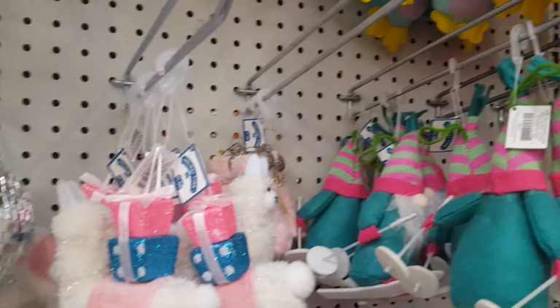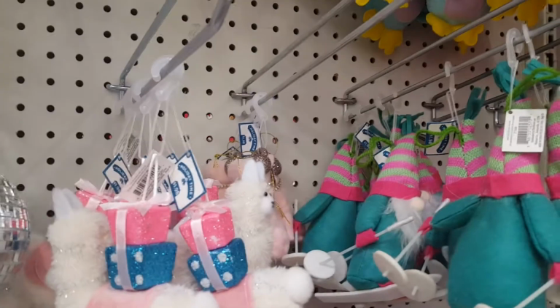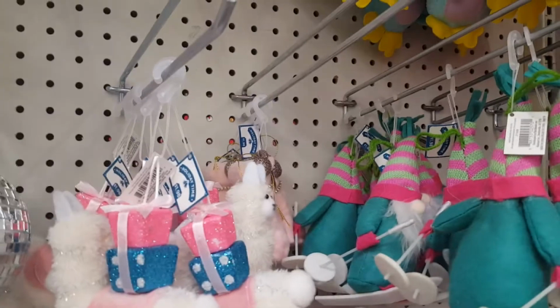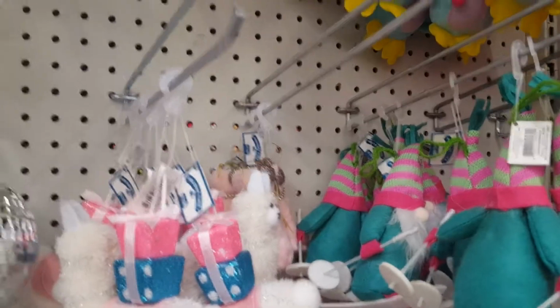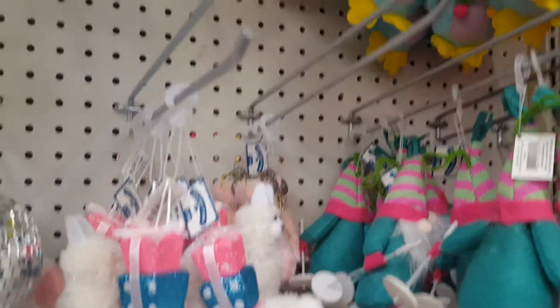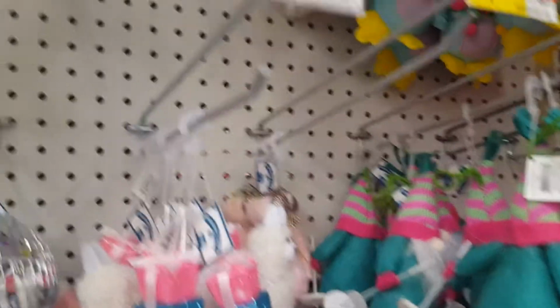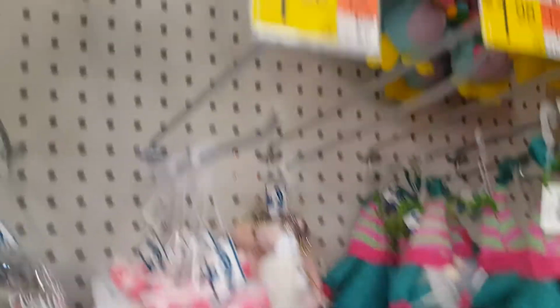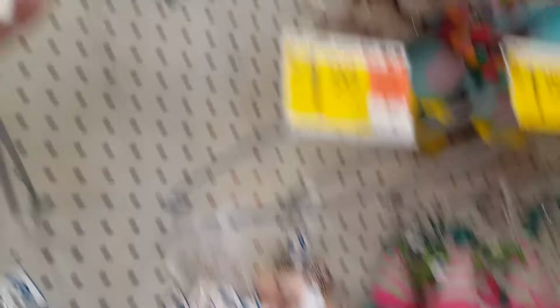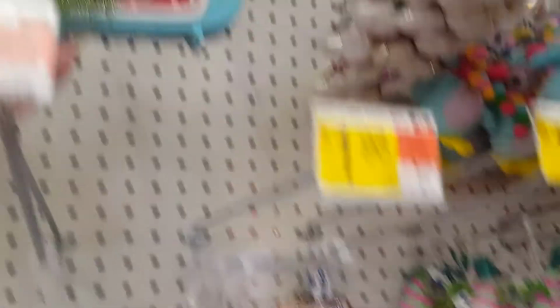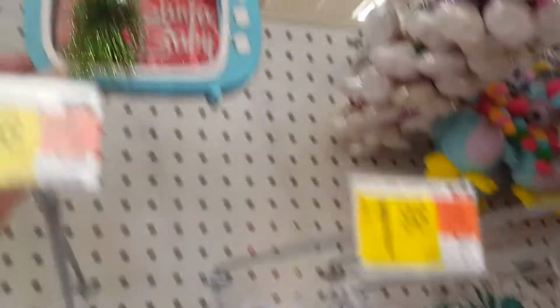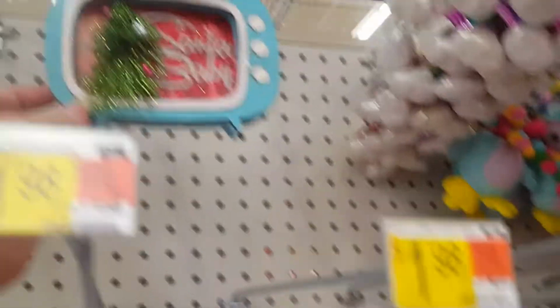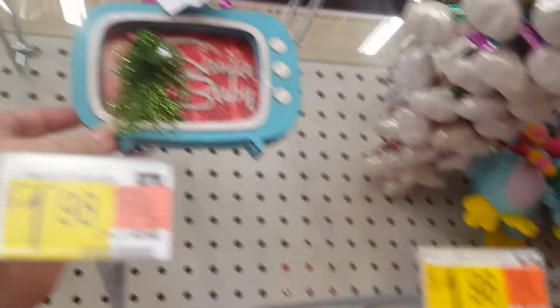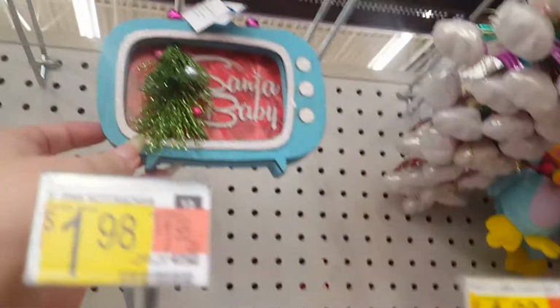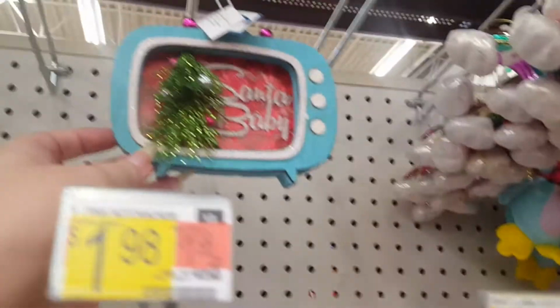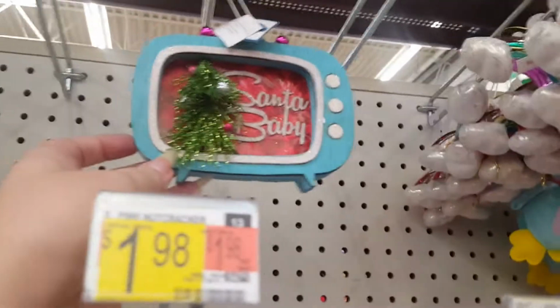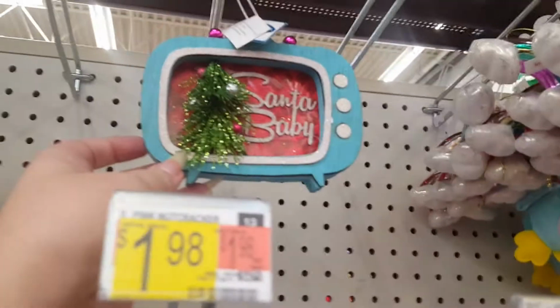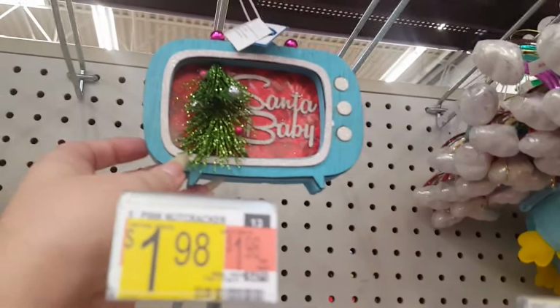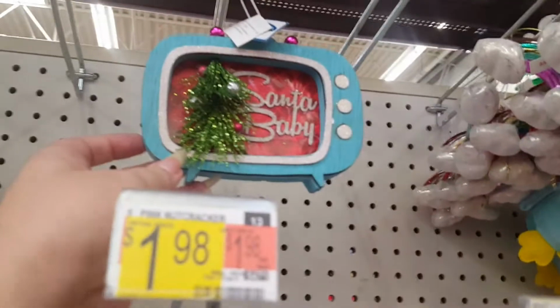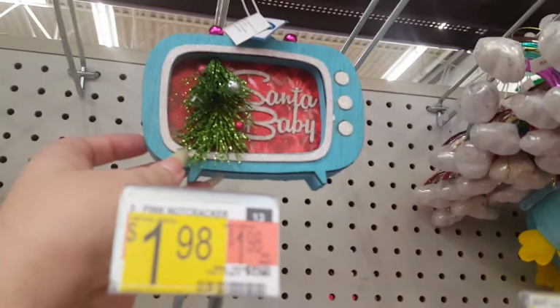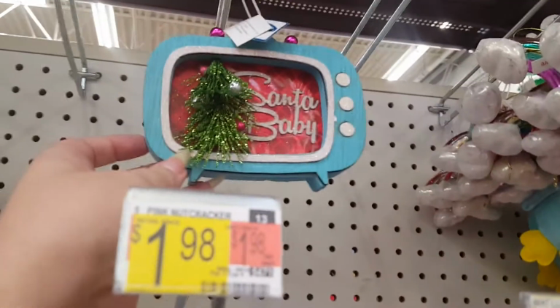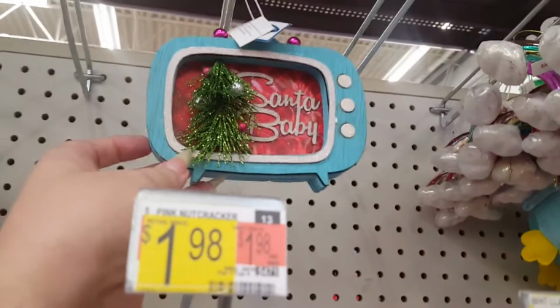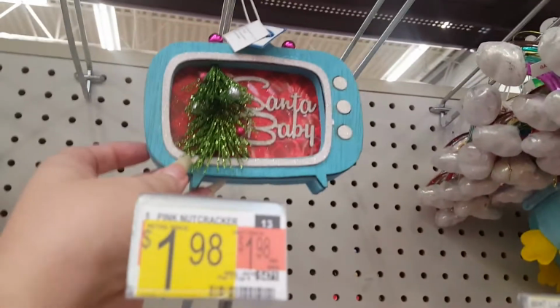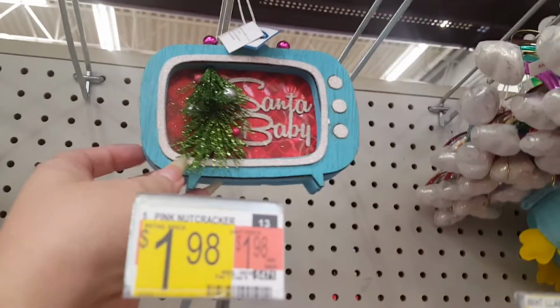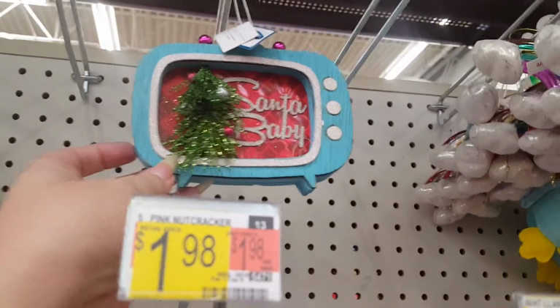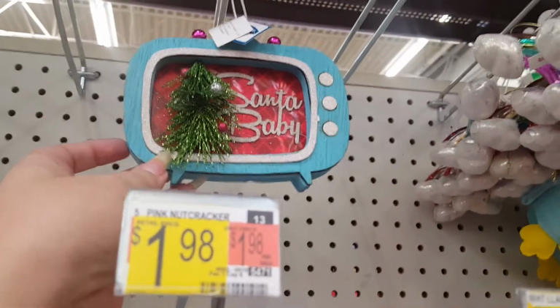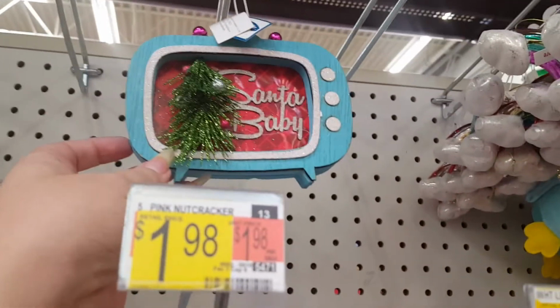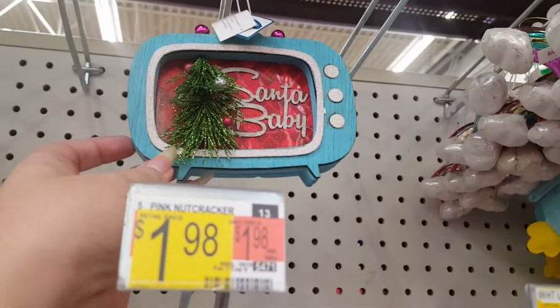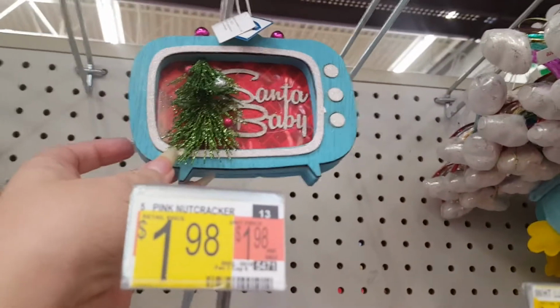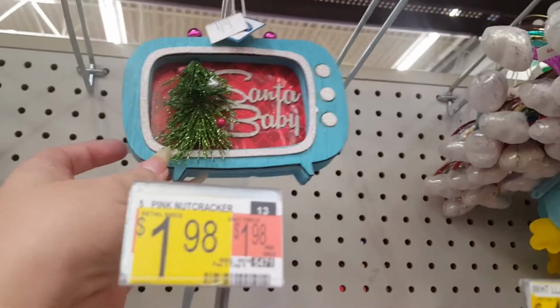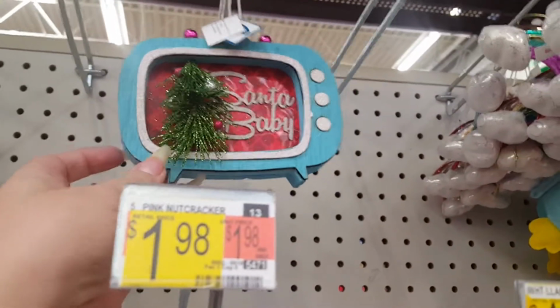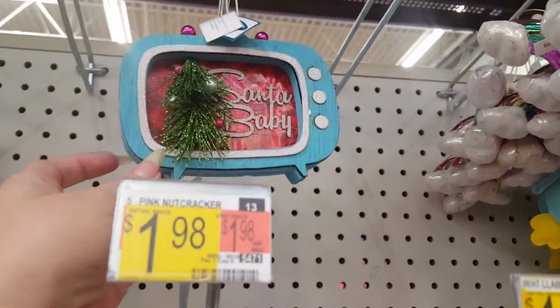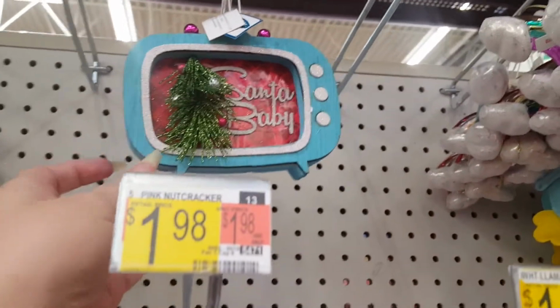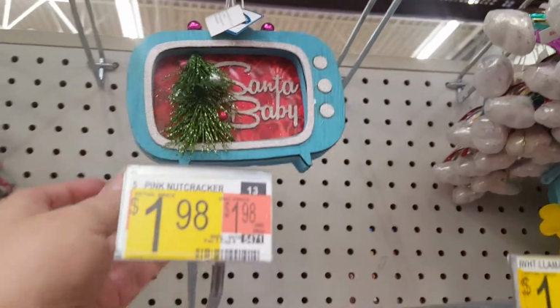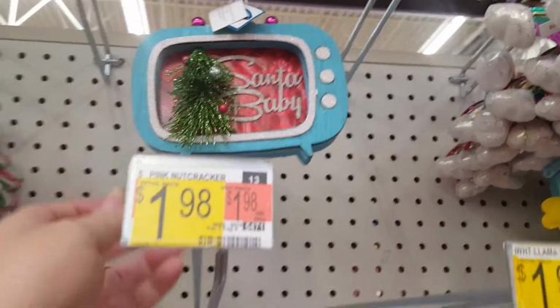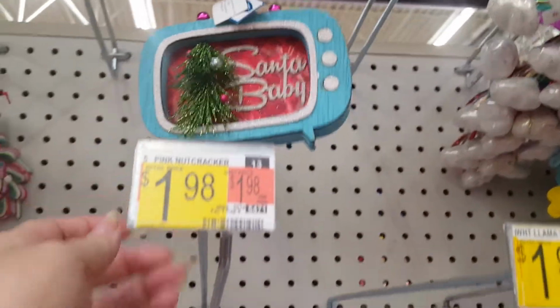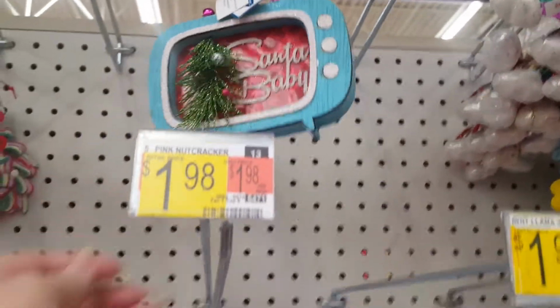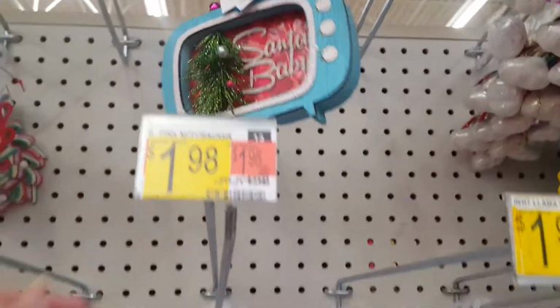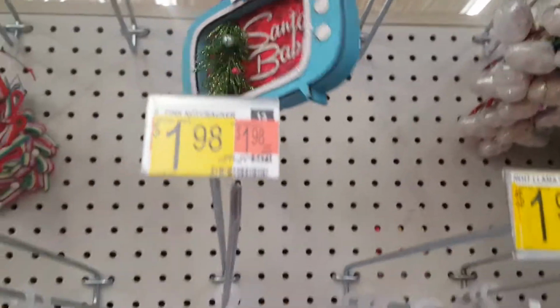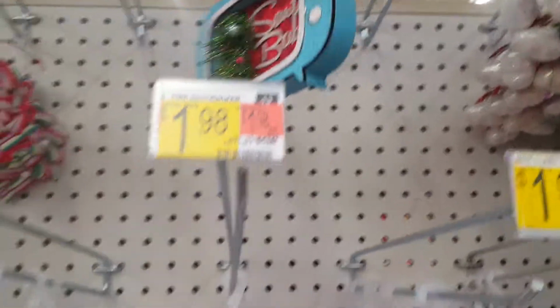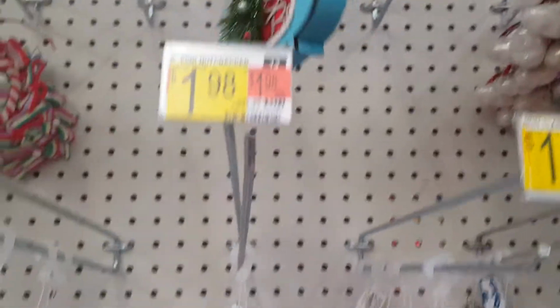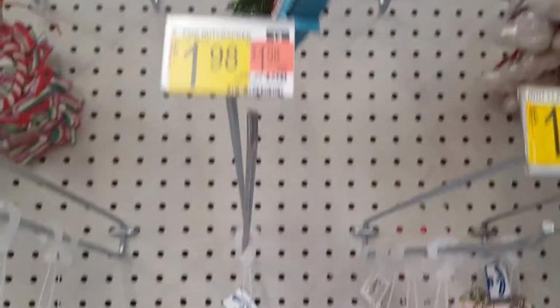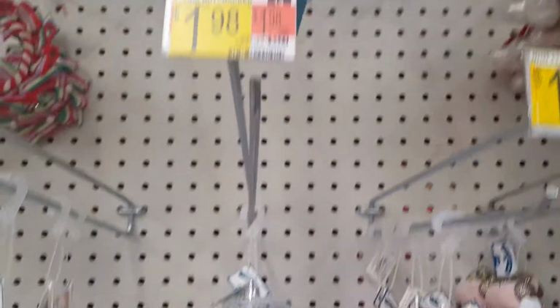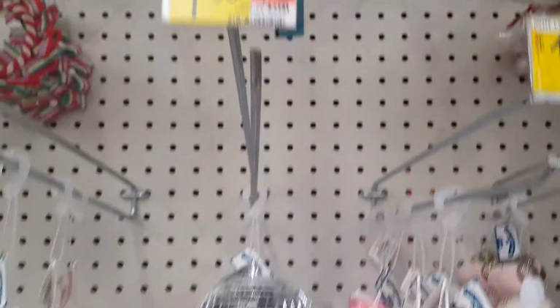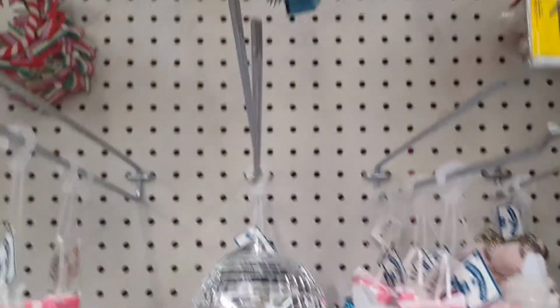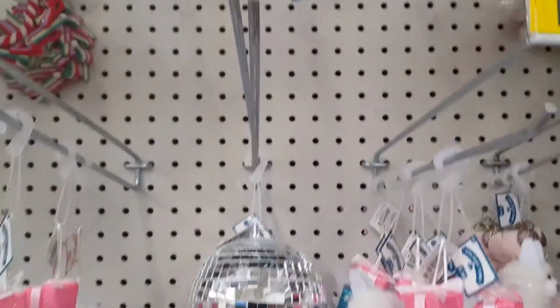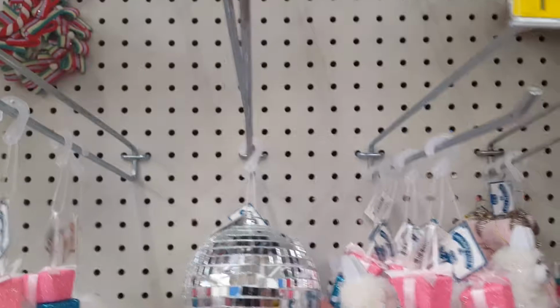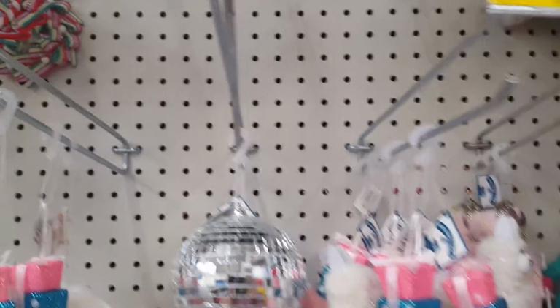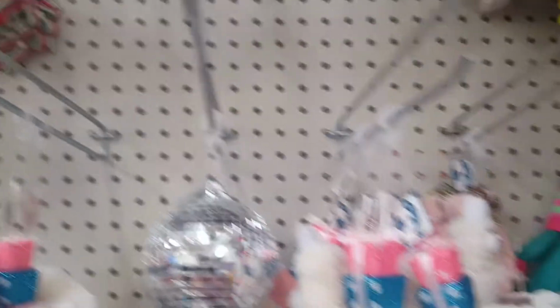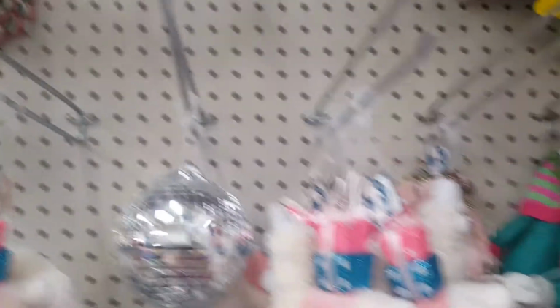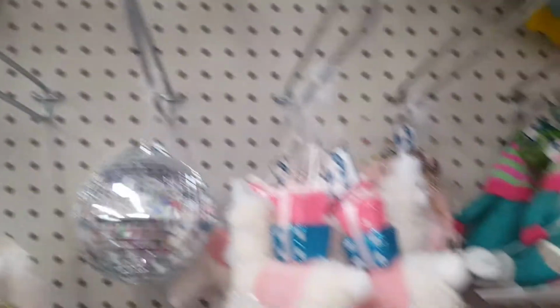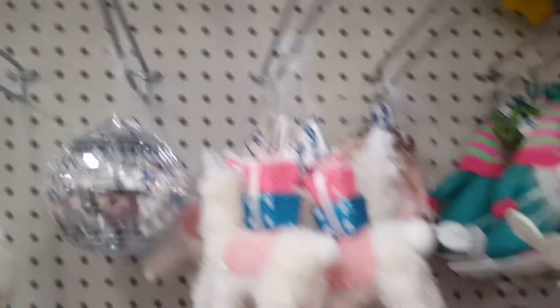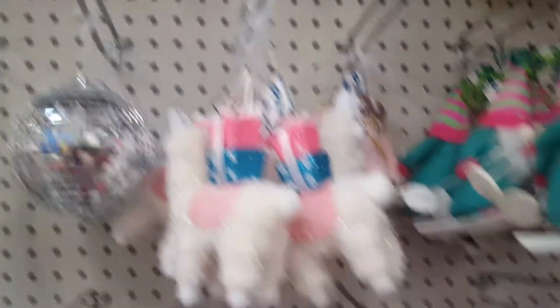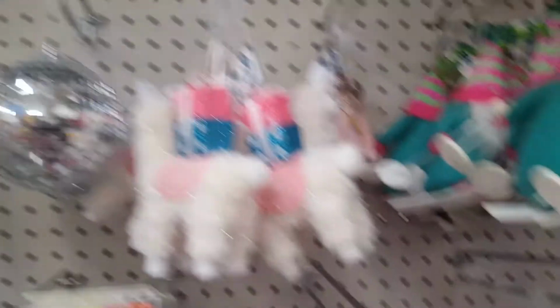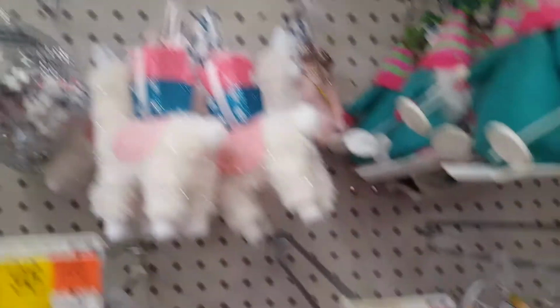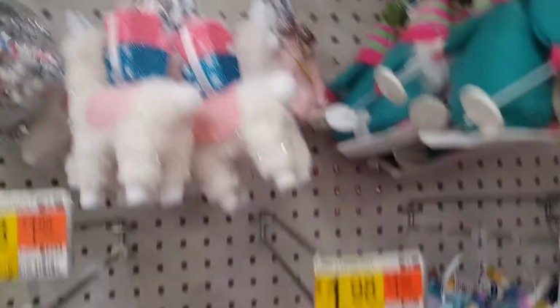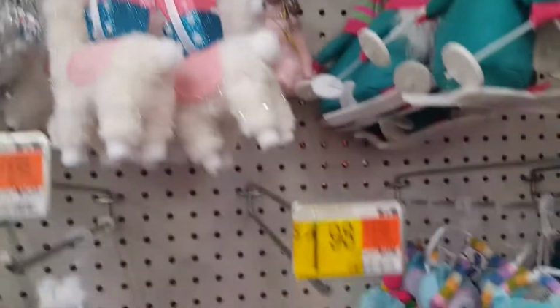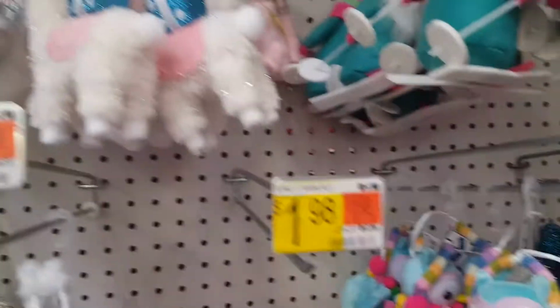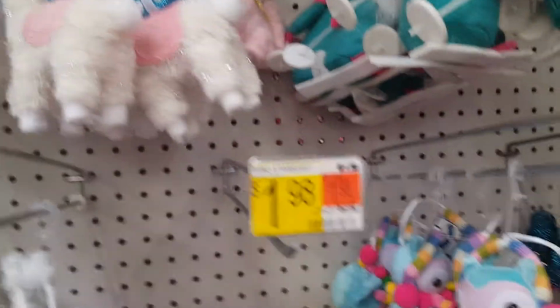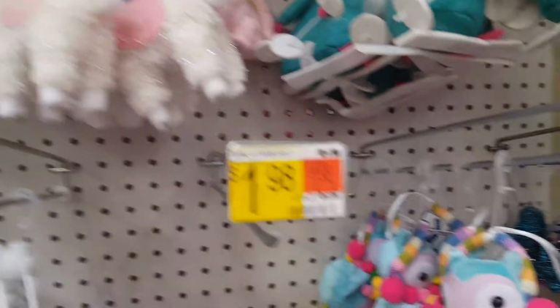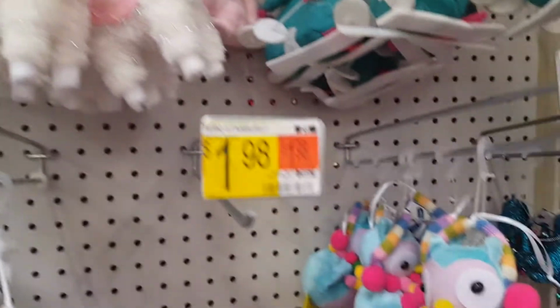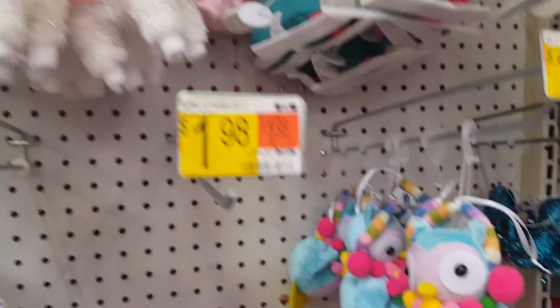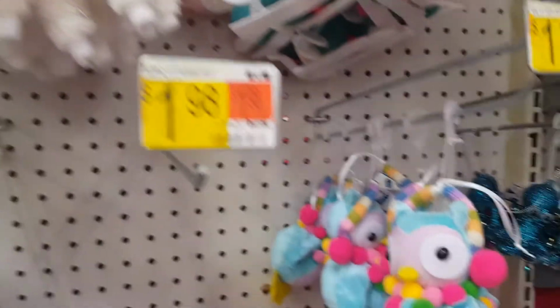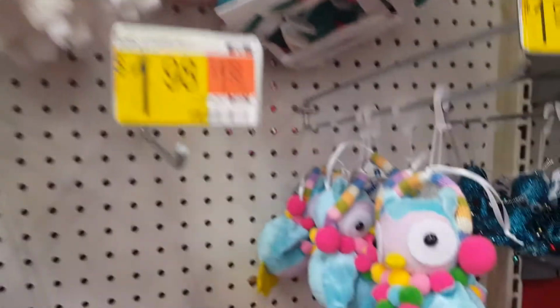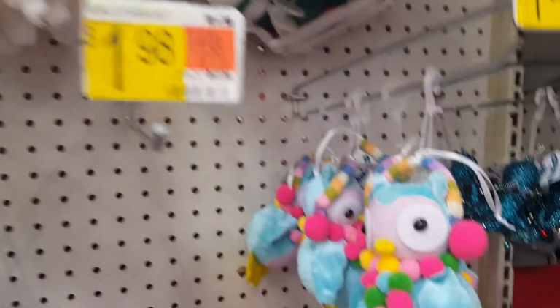Oh, this one's cute — Santa baby. They're all like $1.98. I like these colors.